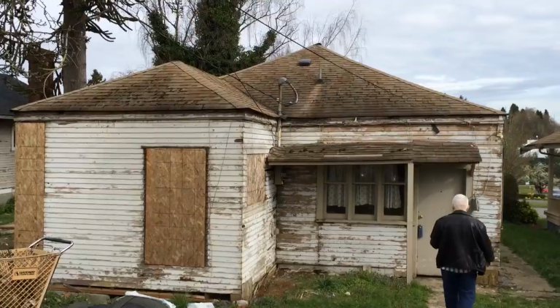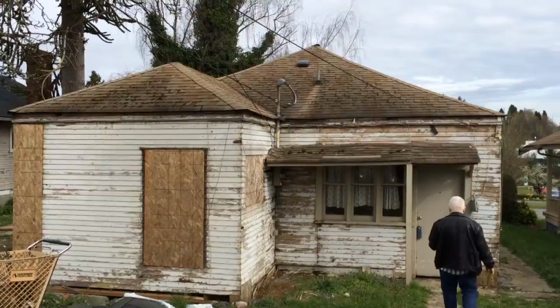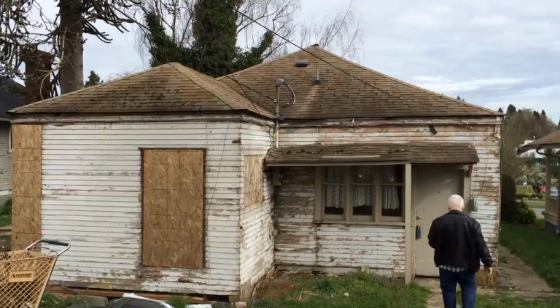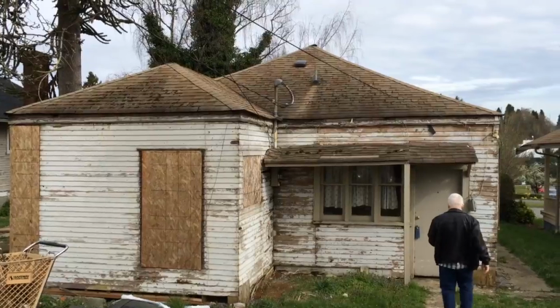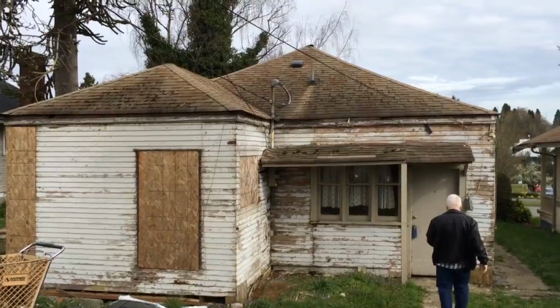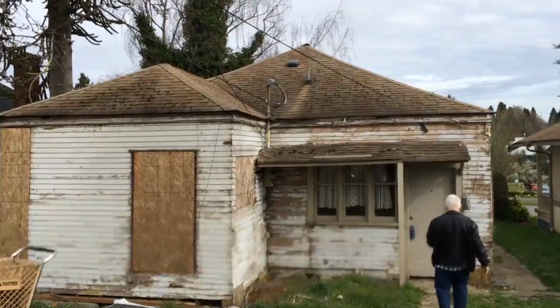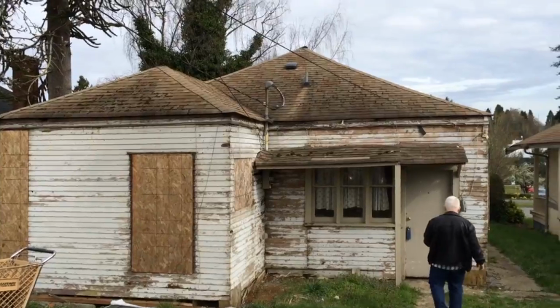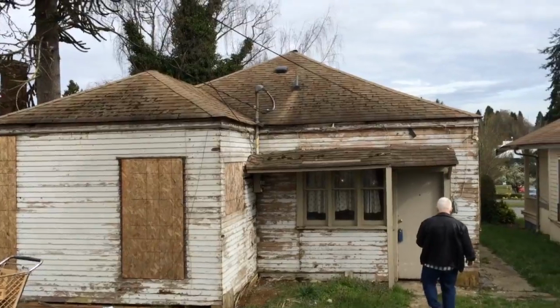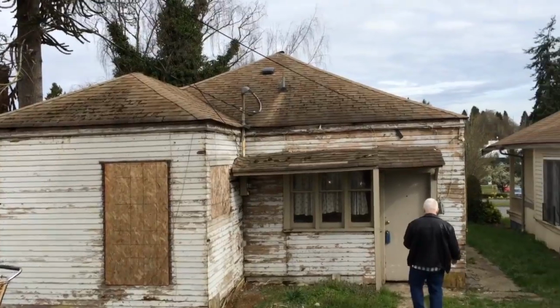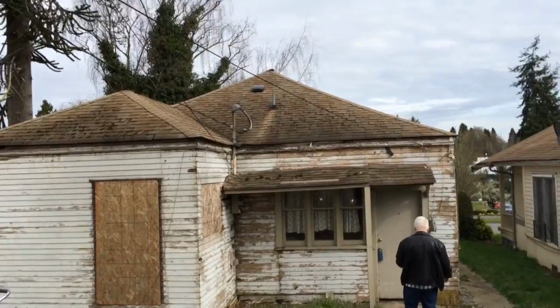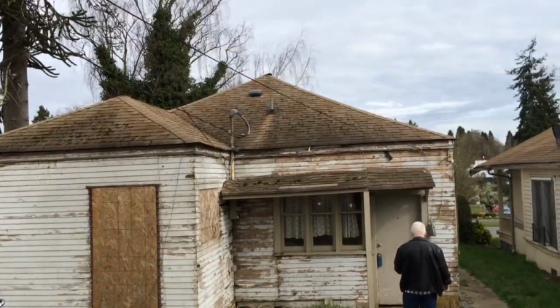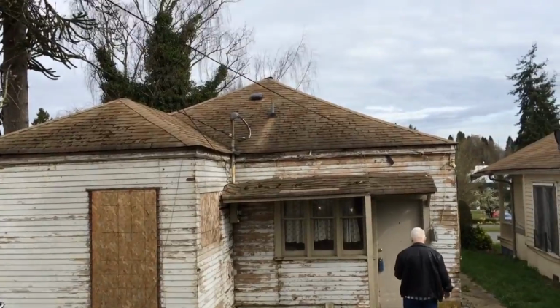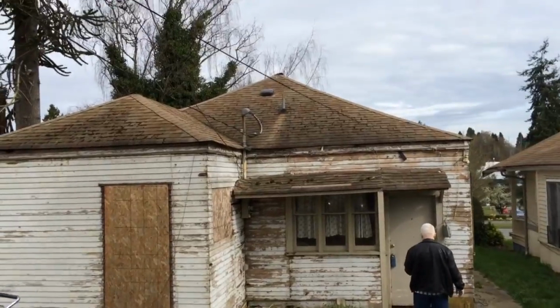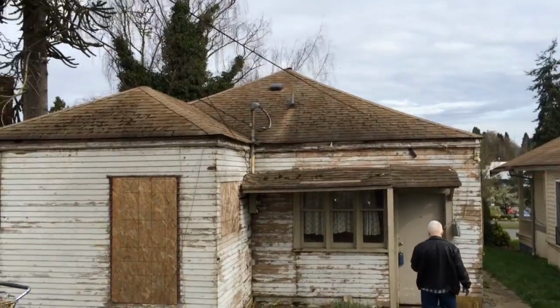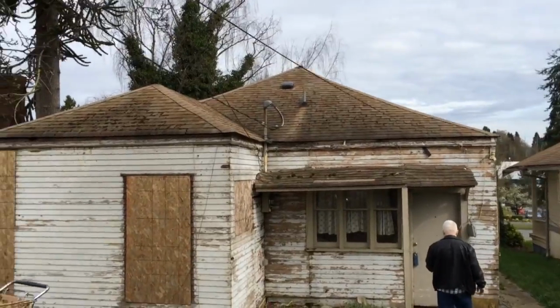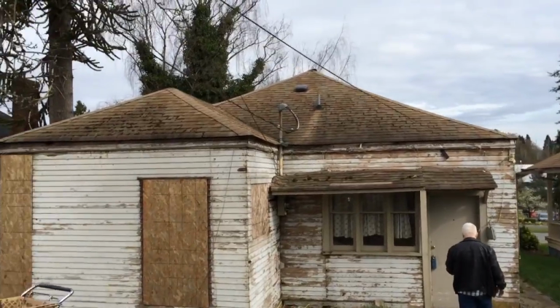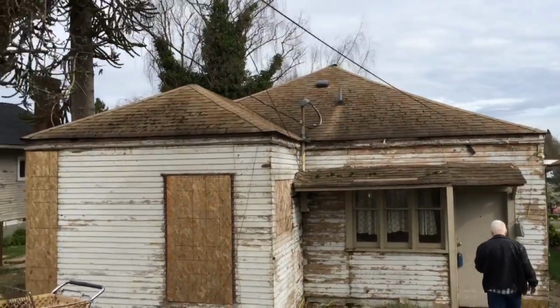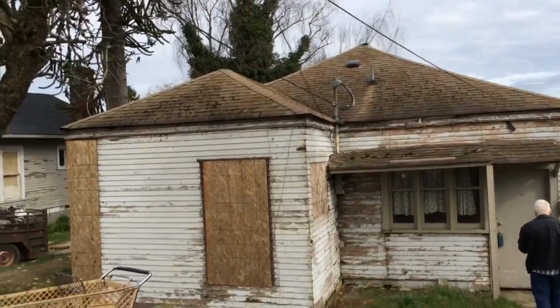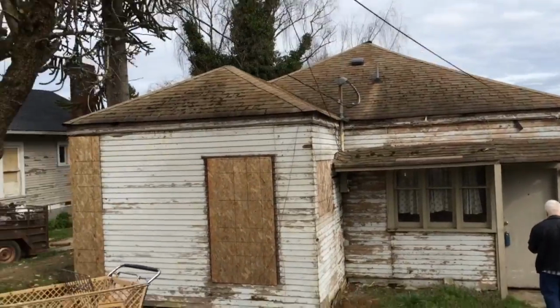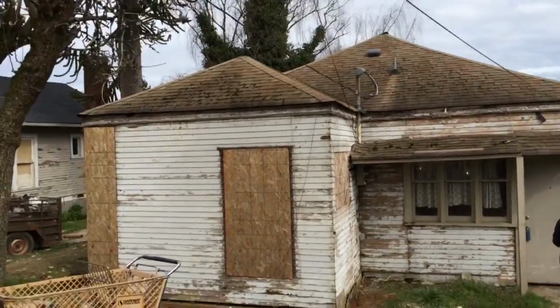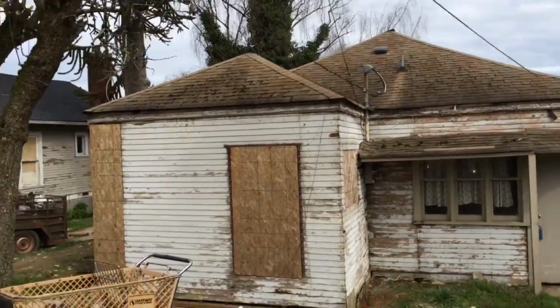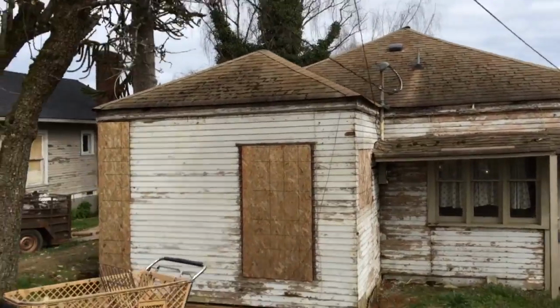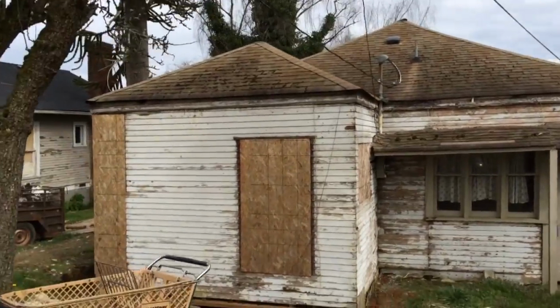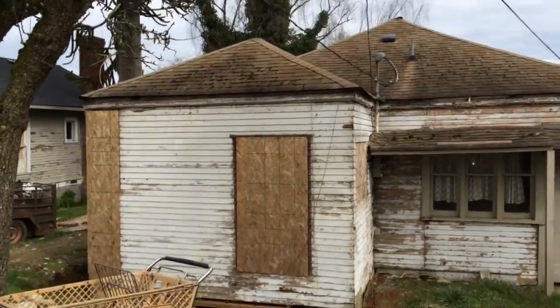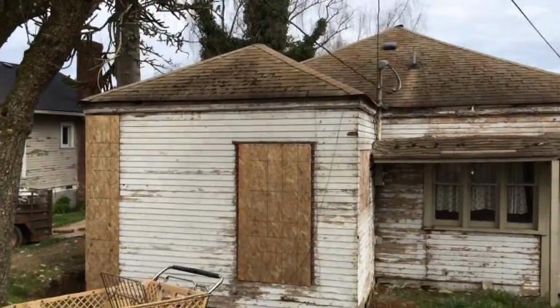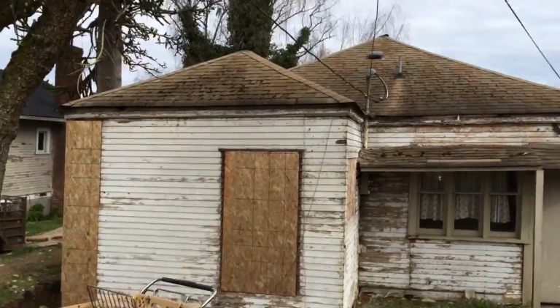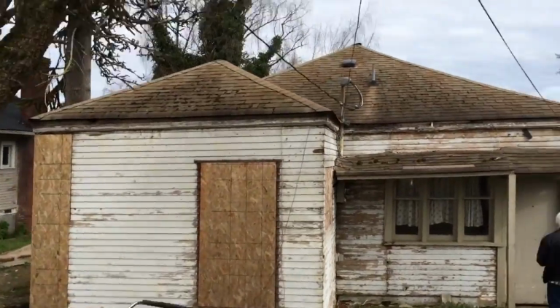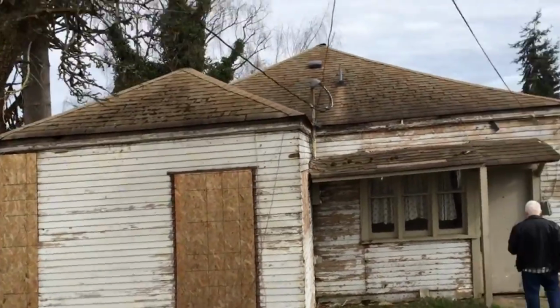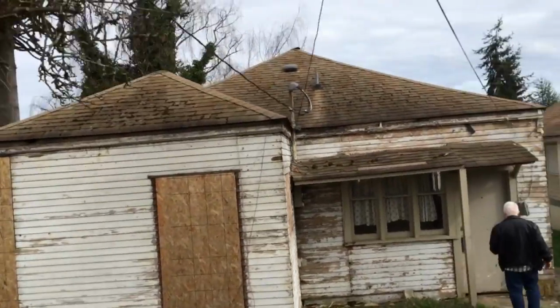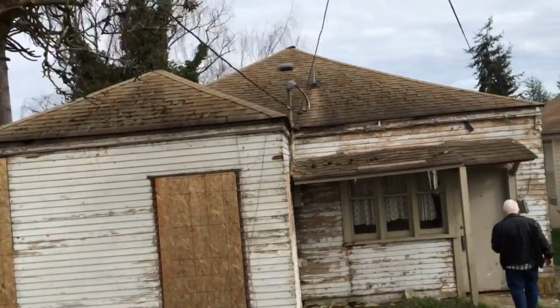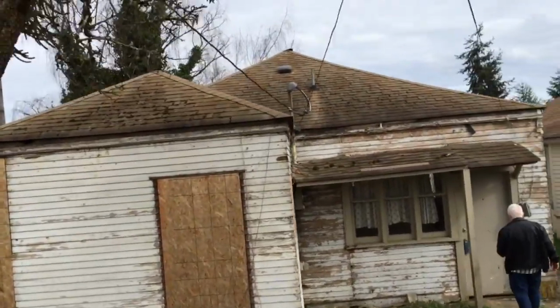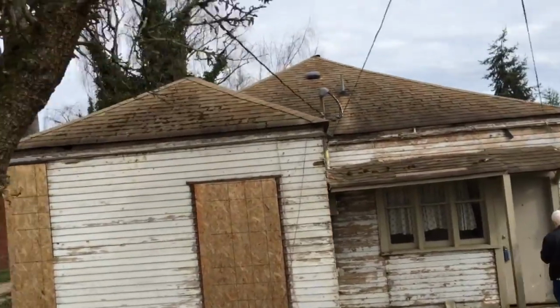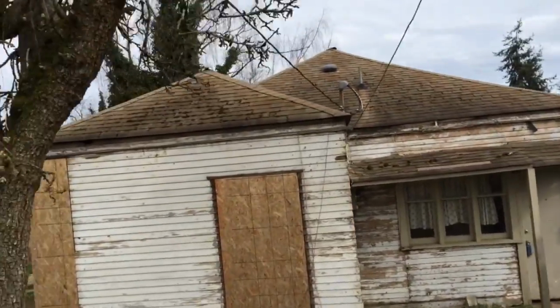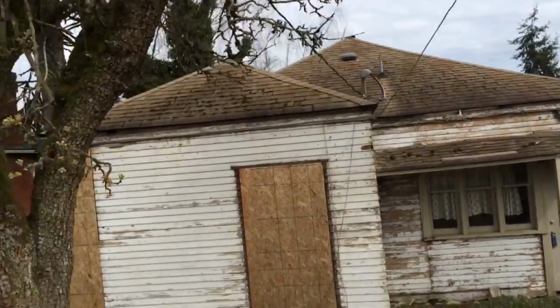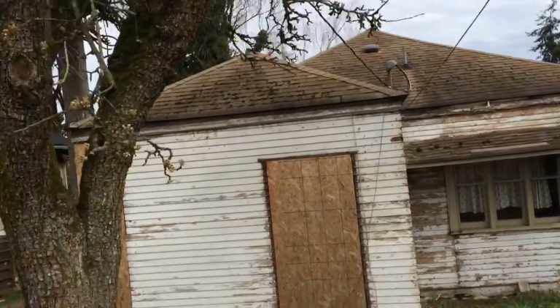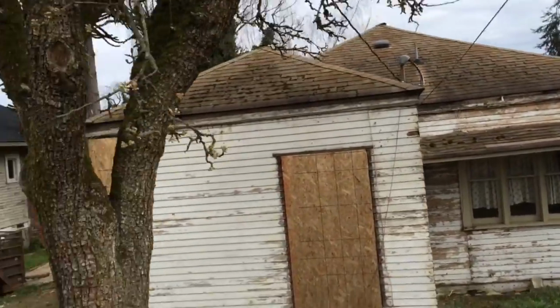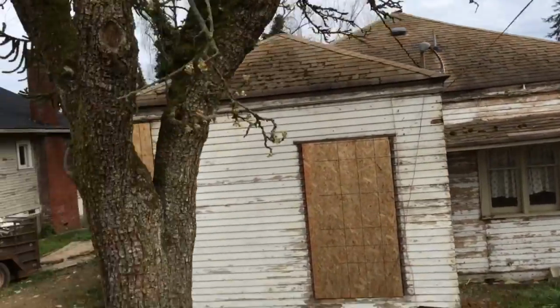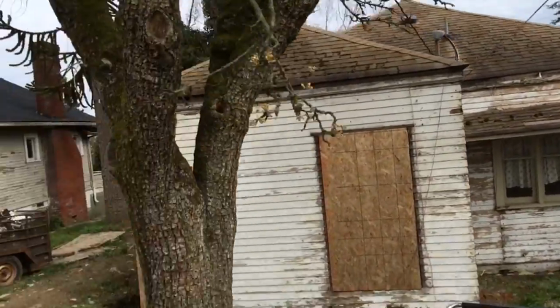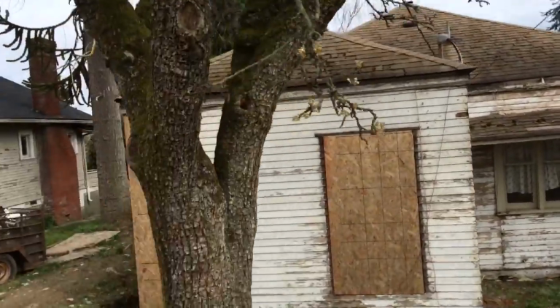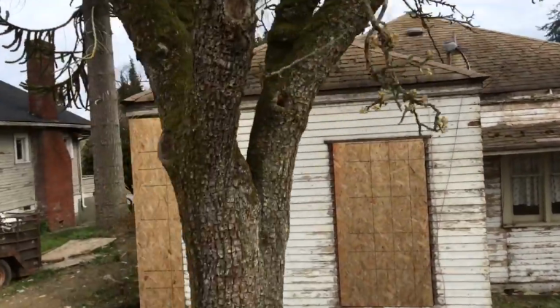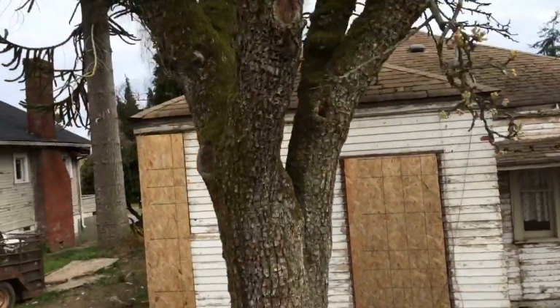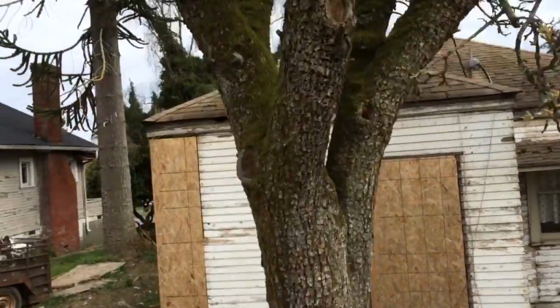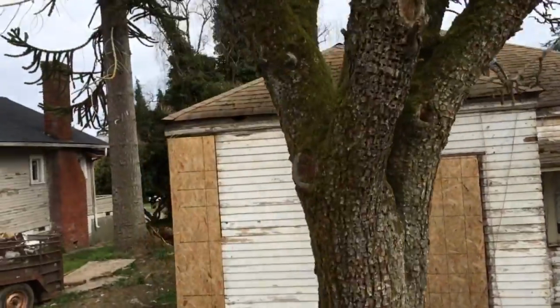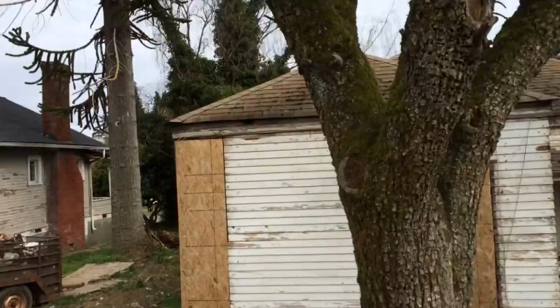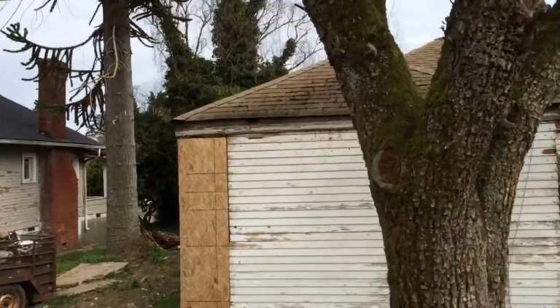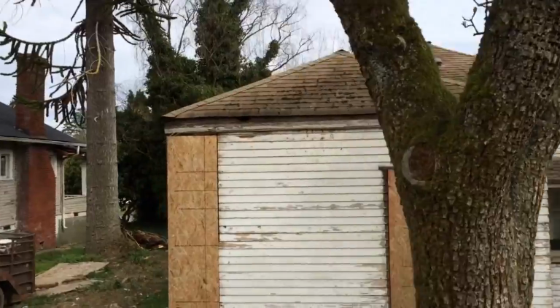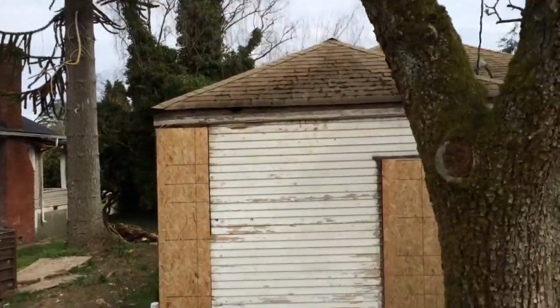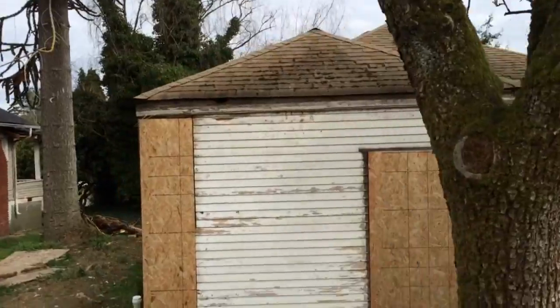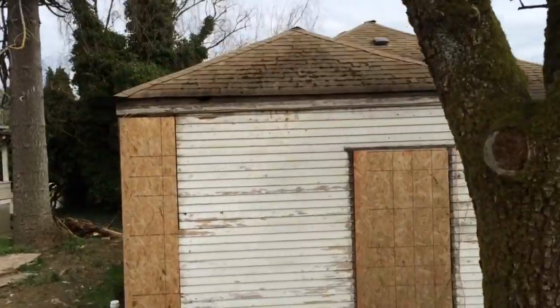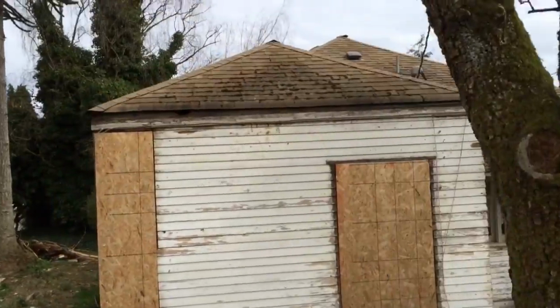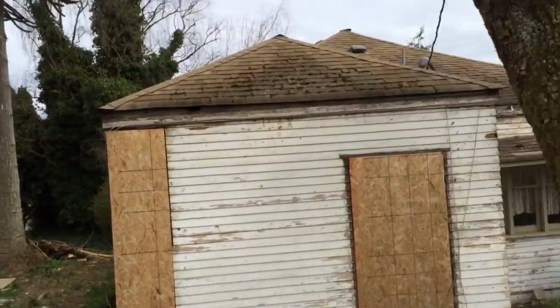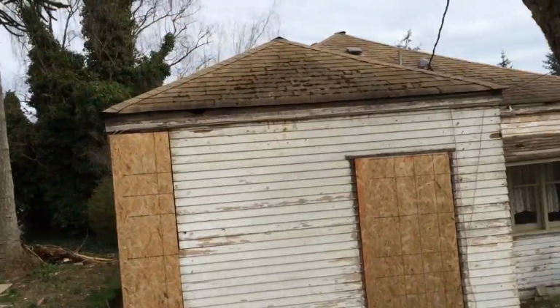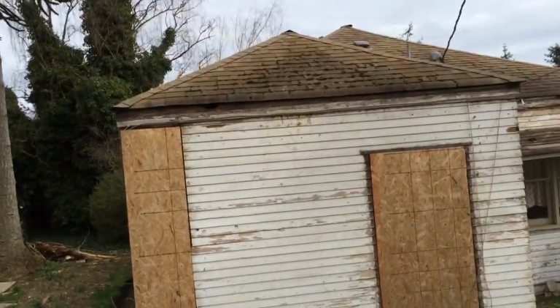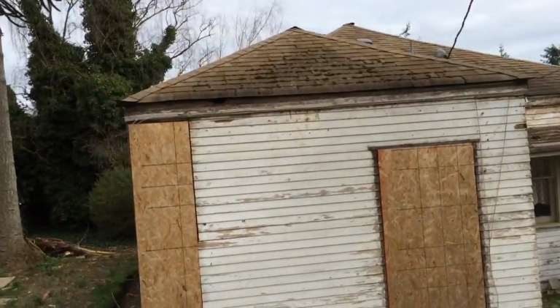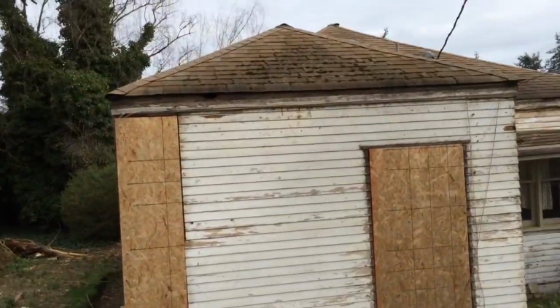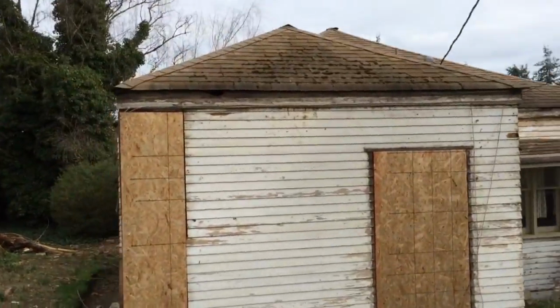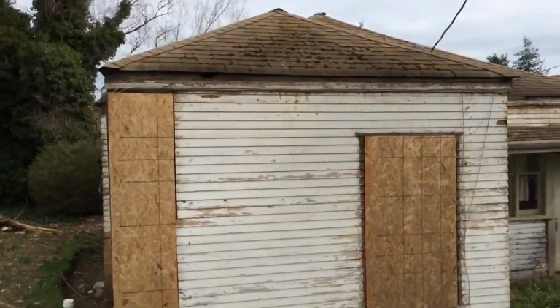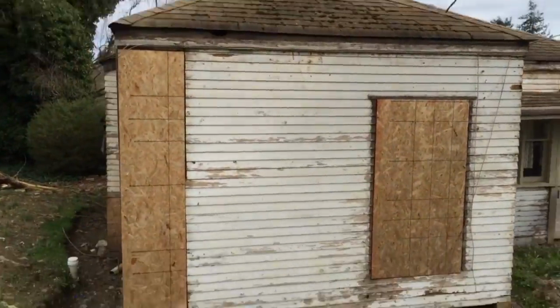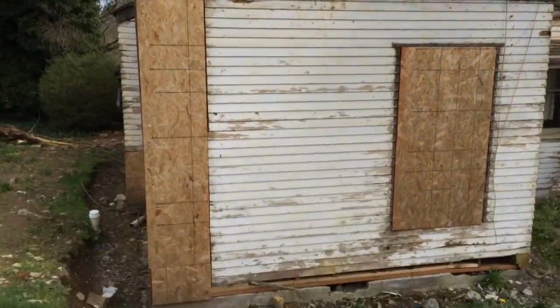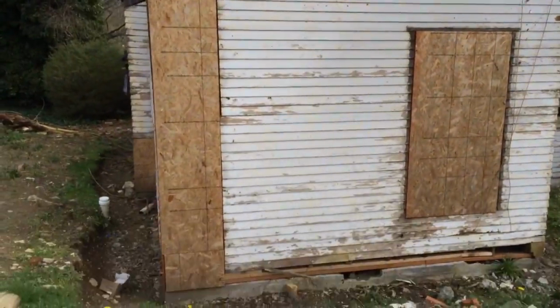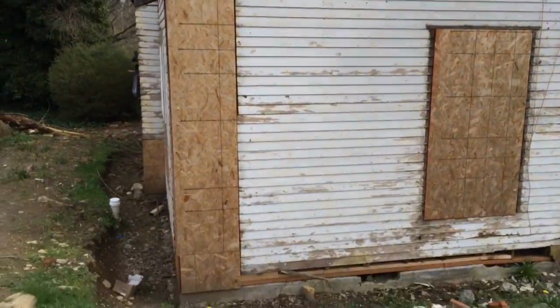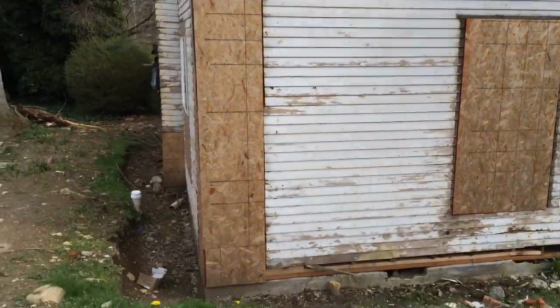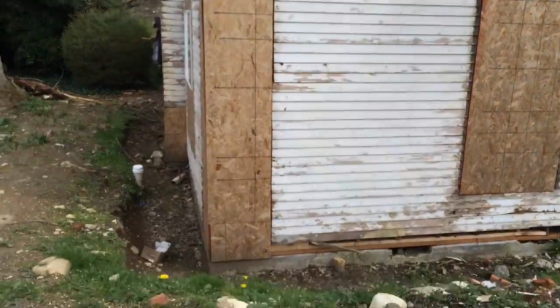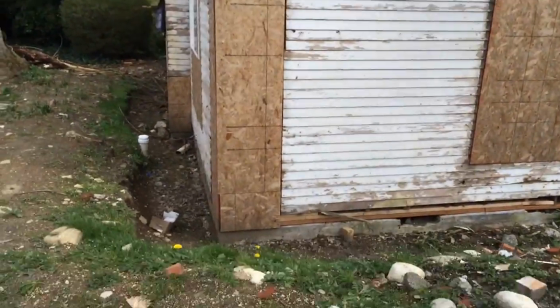Colby Avenue House. This is the exterior. Looks like the roof will definitely need to be replaced.